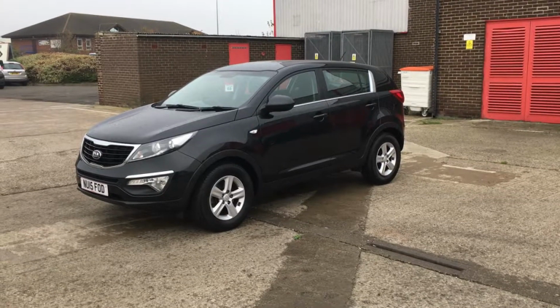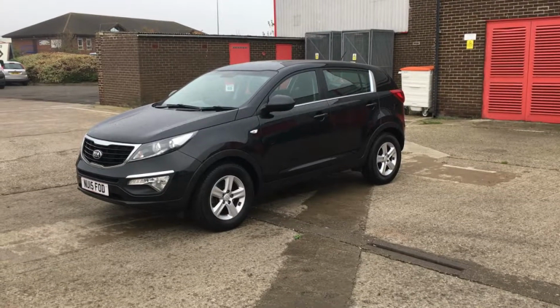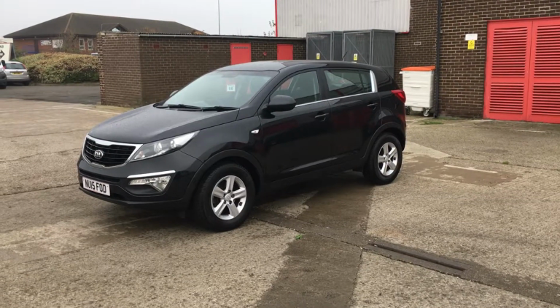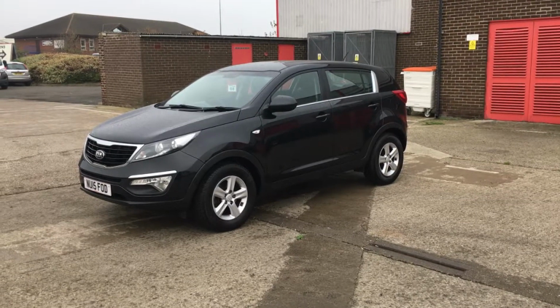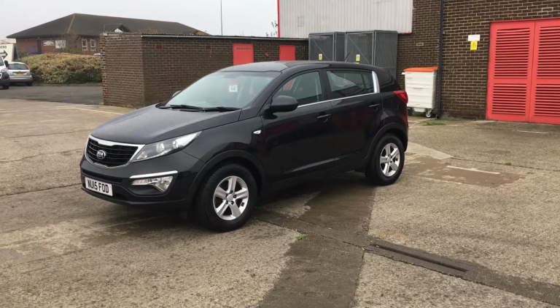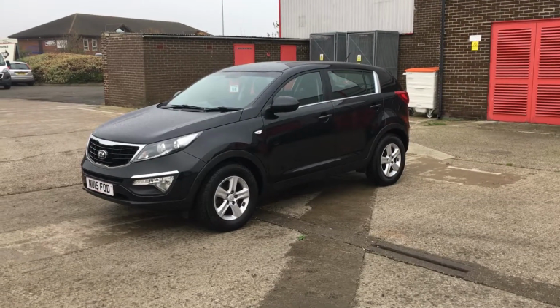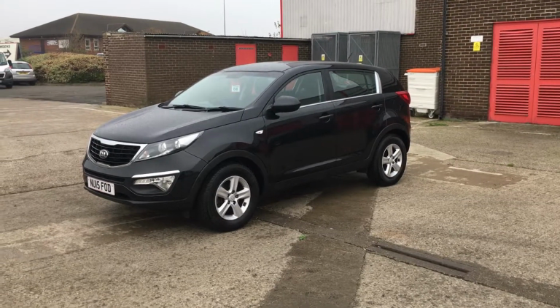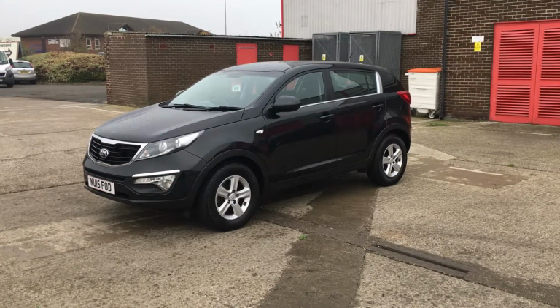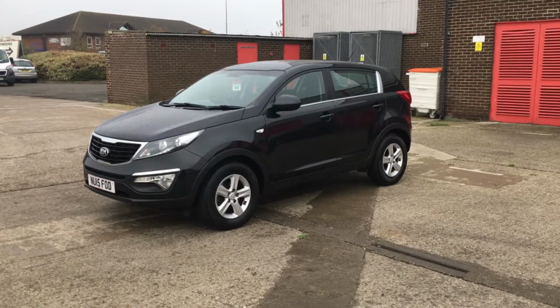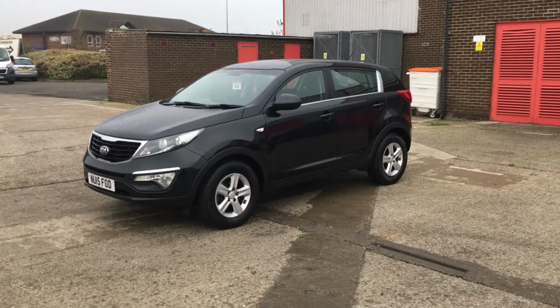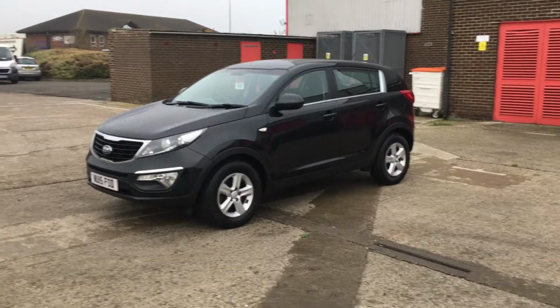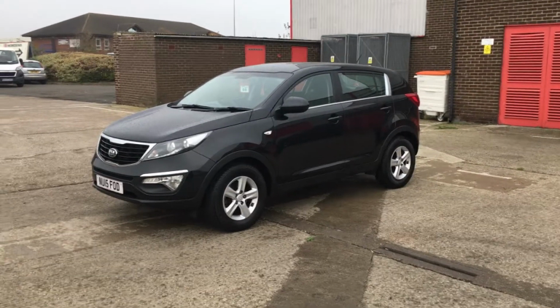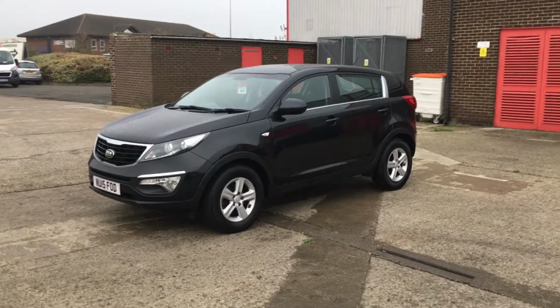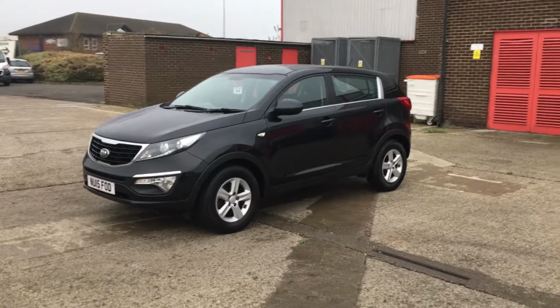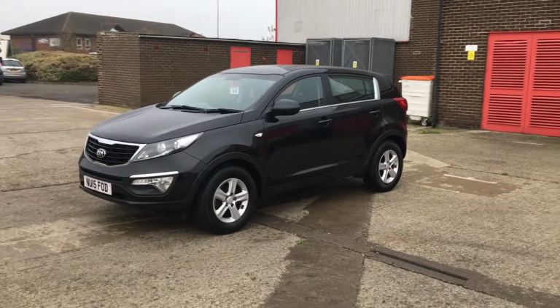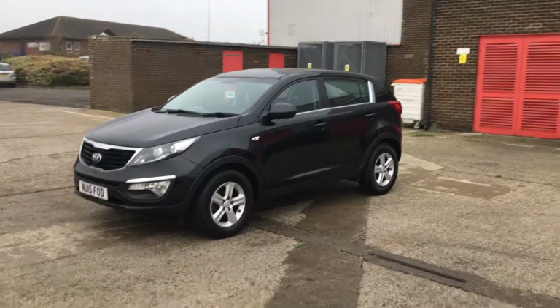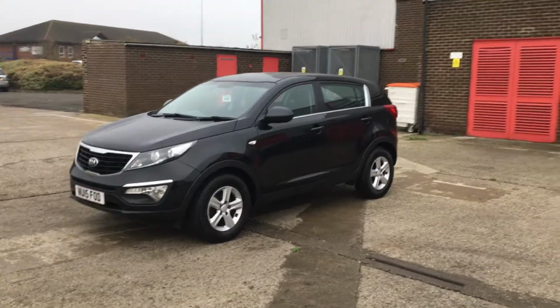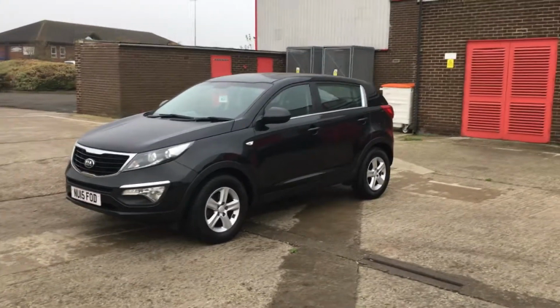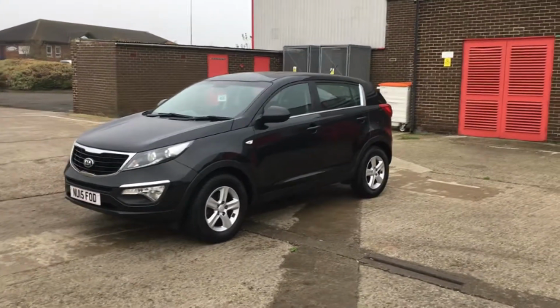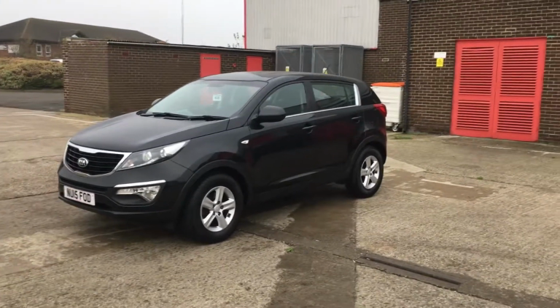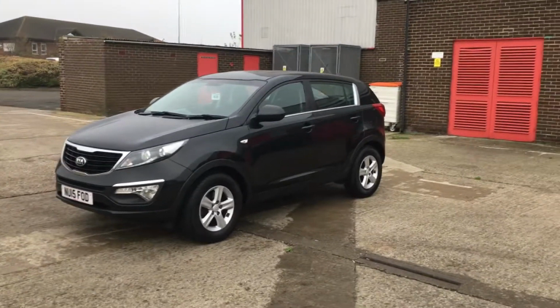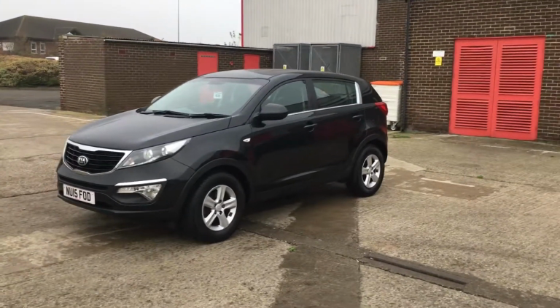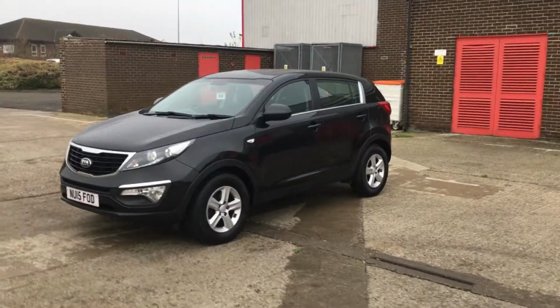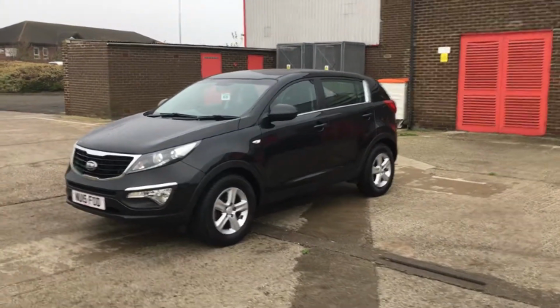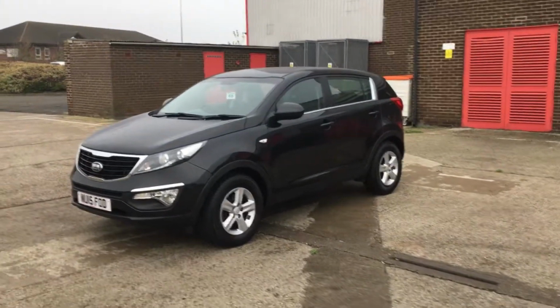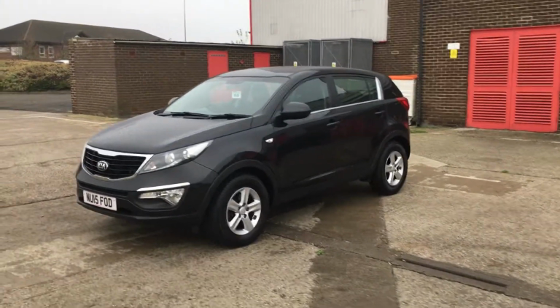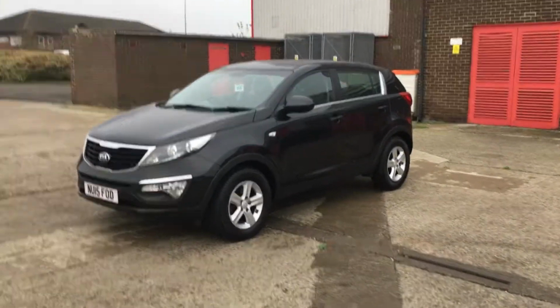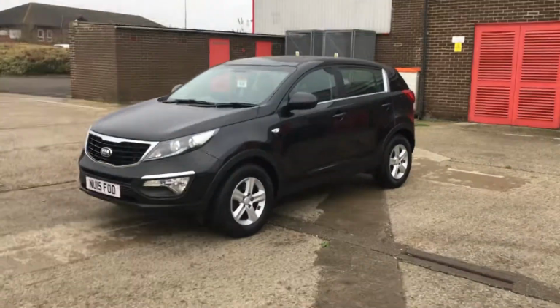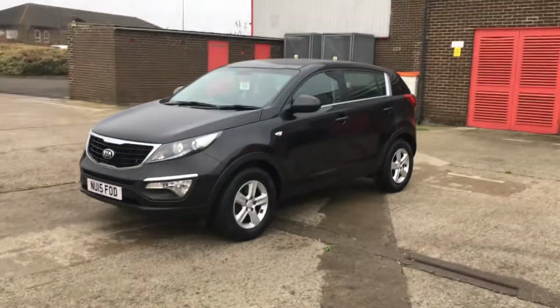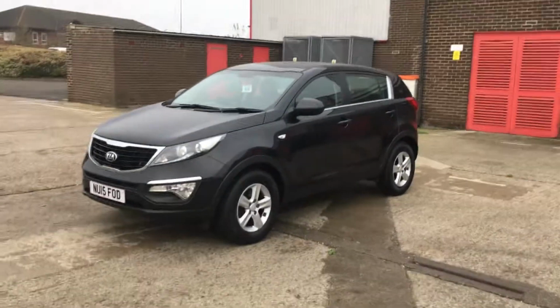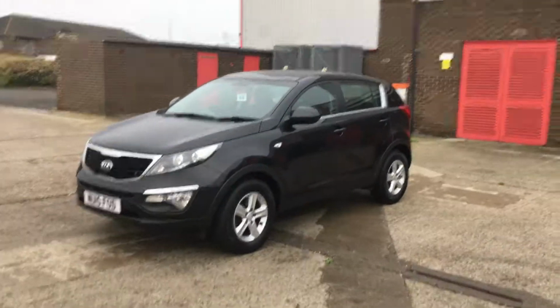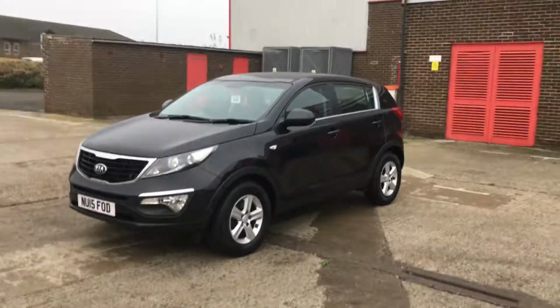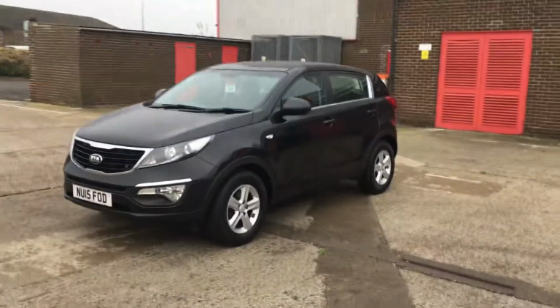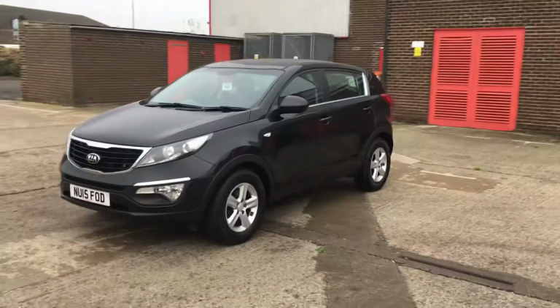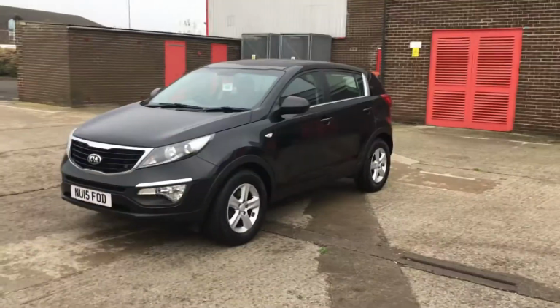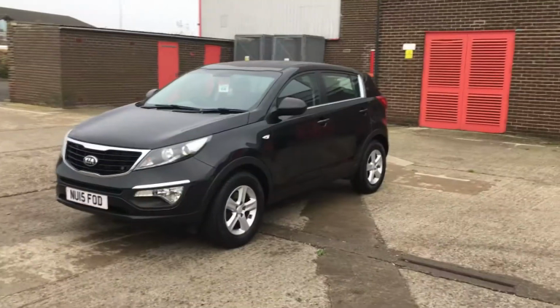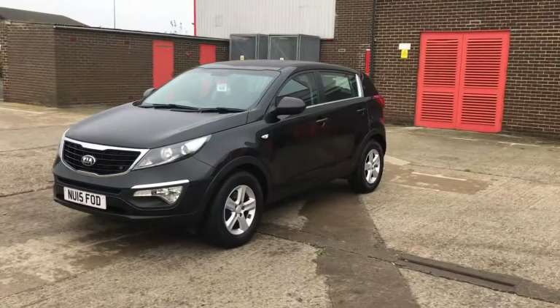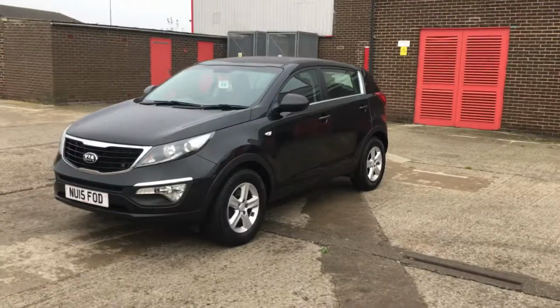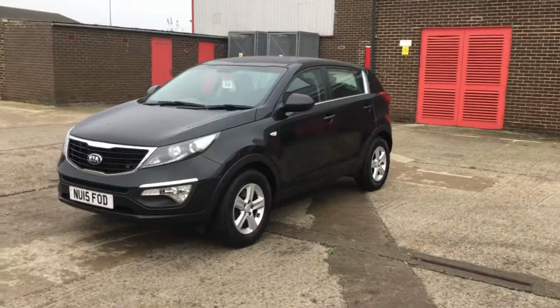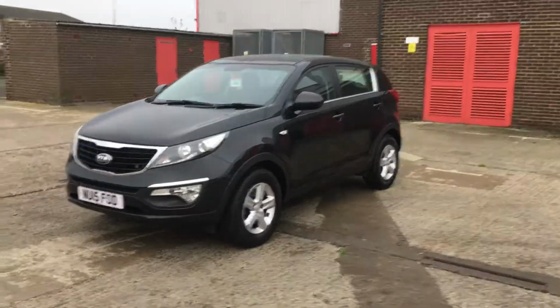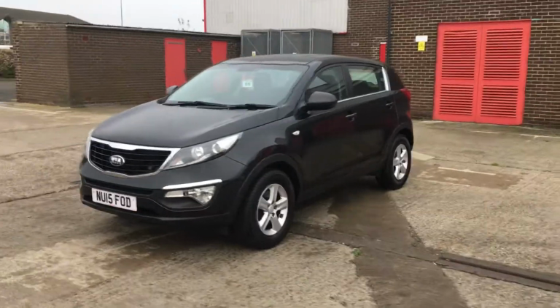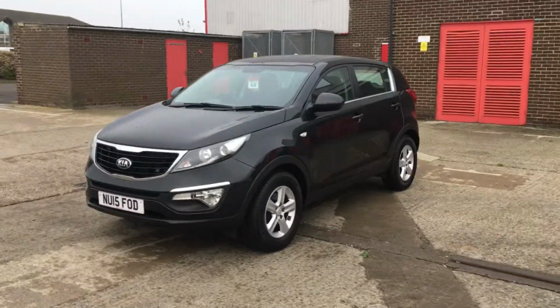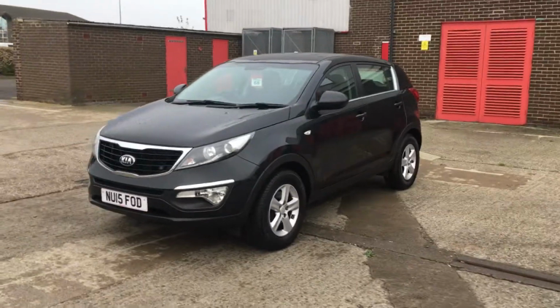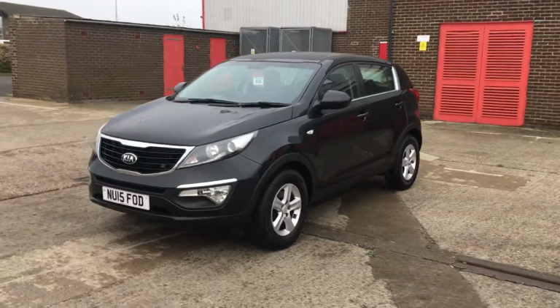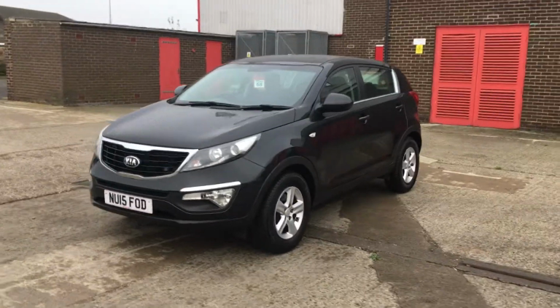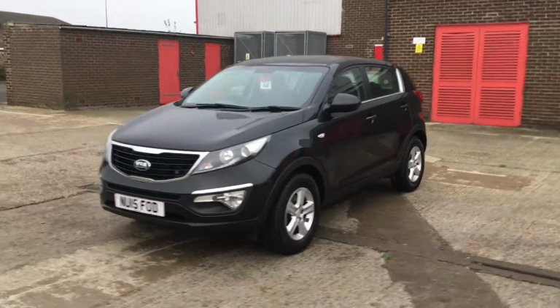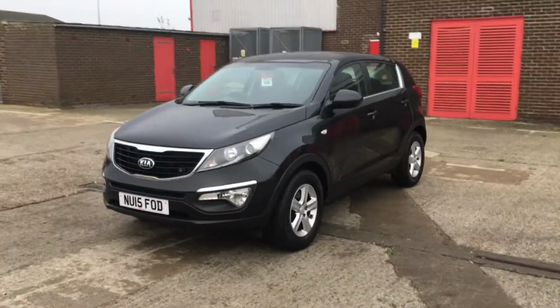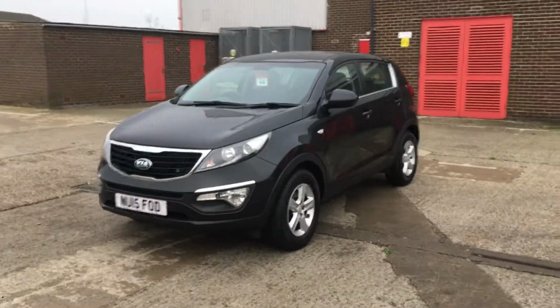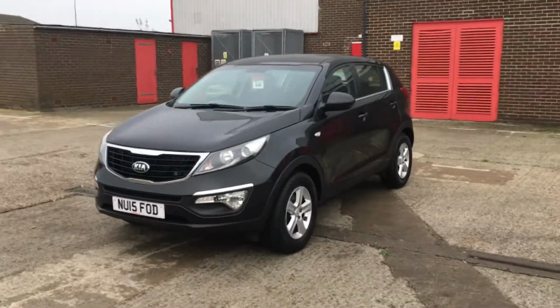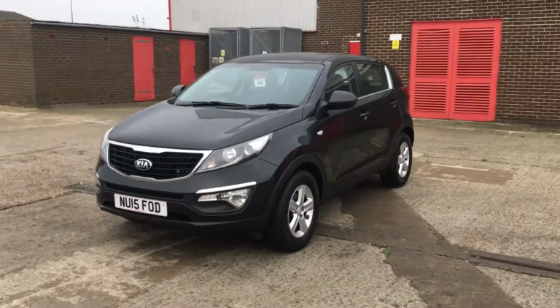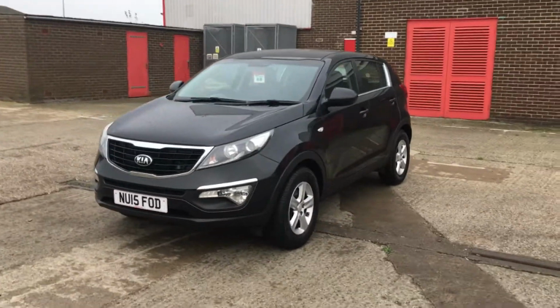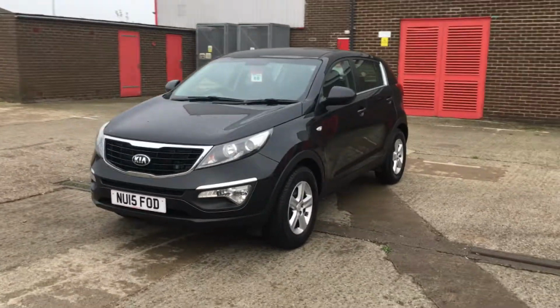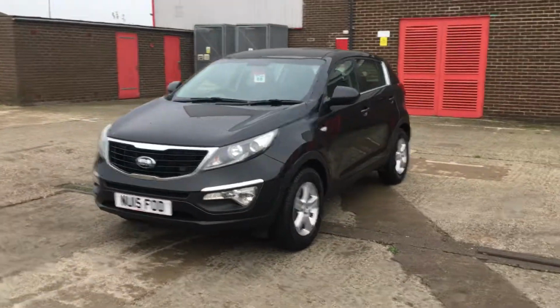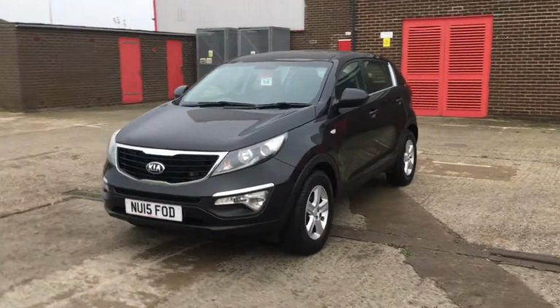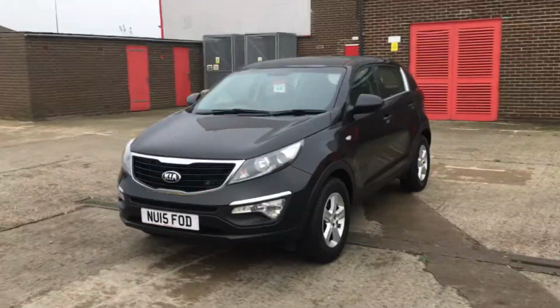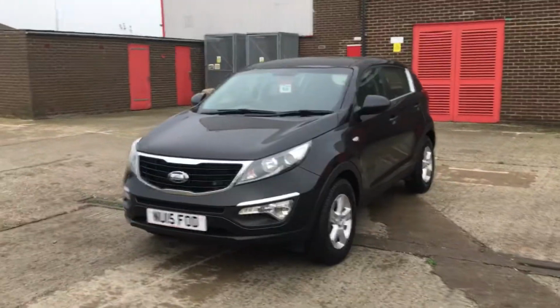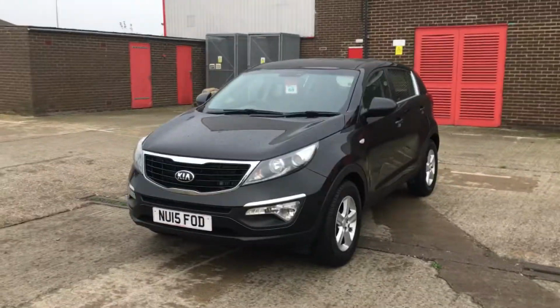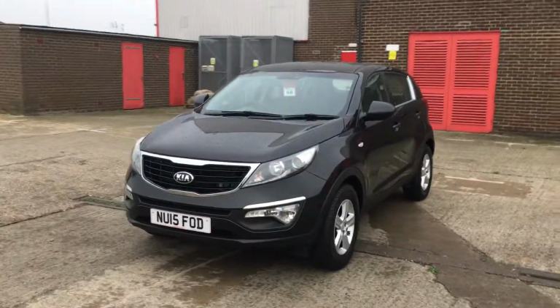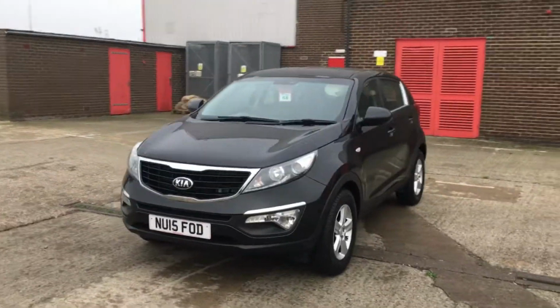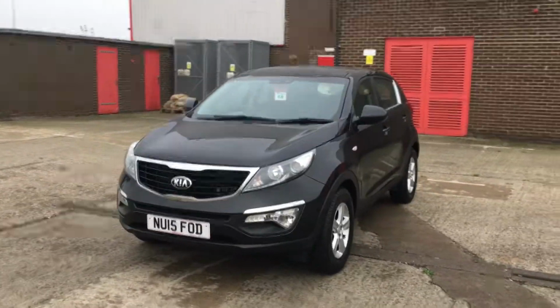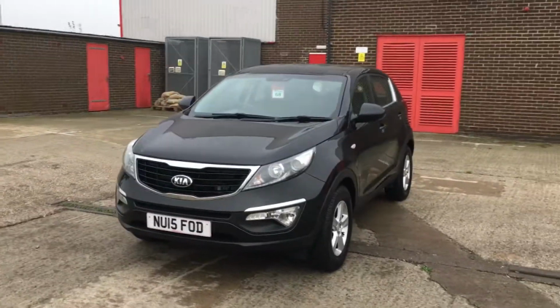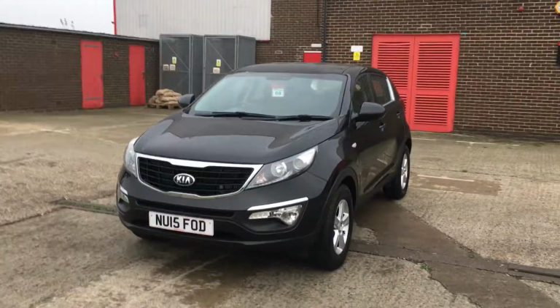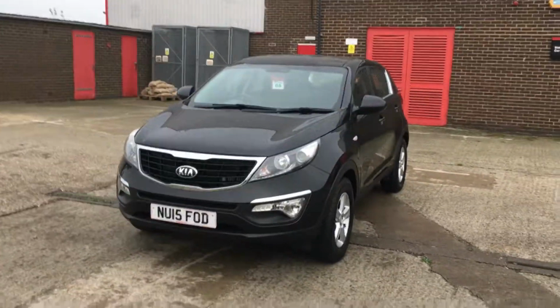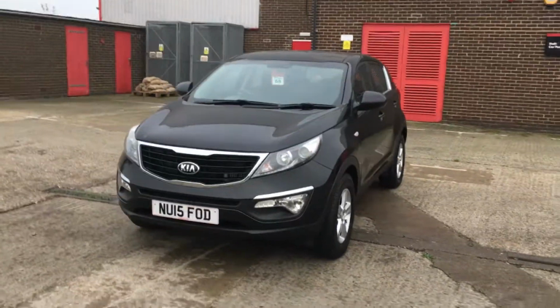Welcome to Jennings Kia. In this presentation we have the excellent value for money Kia Sportage 1, 5-door in black.